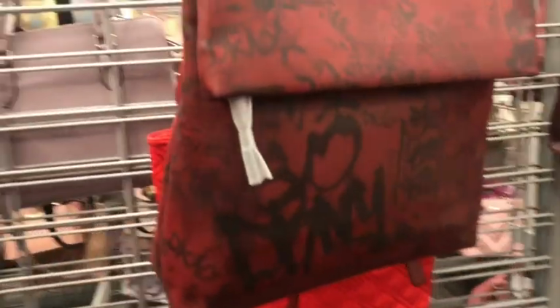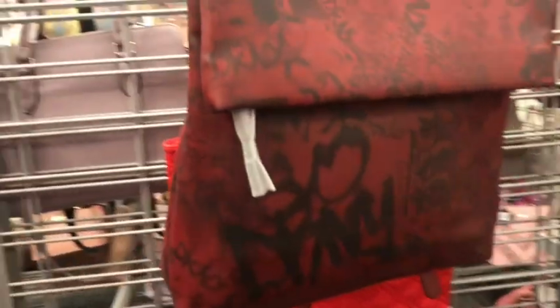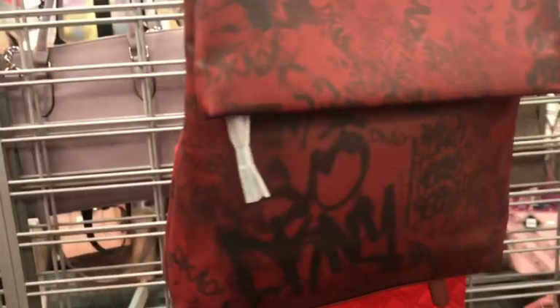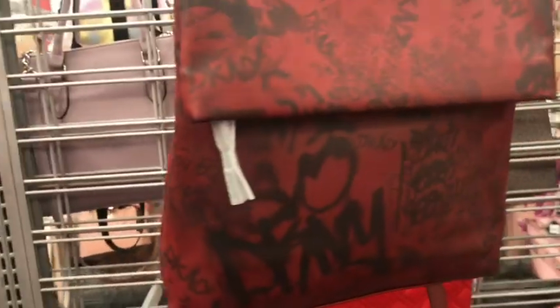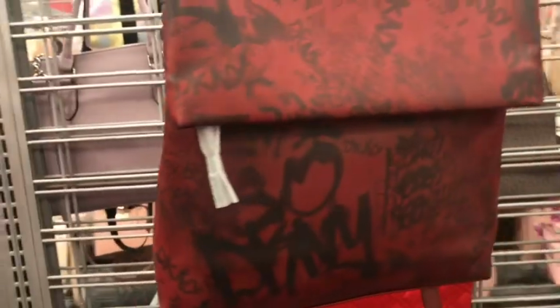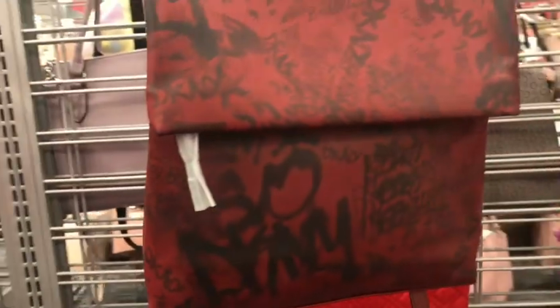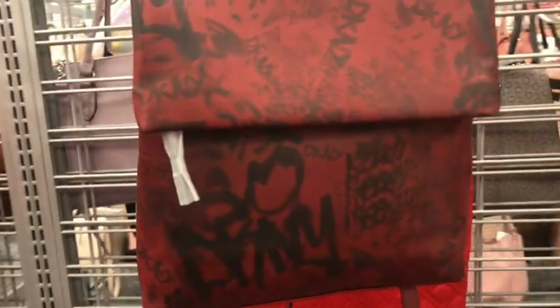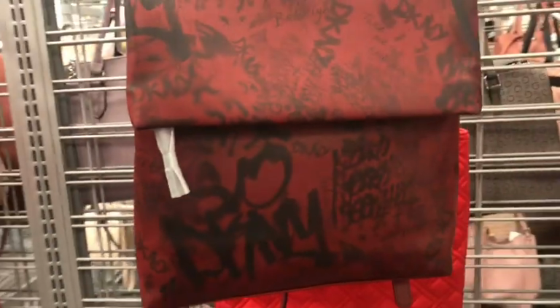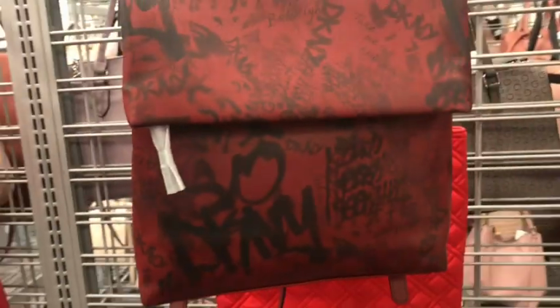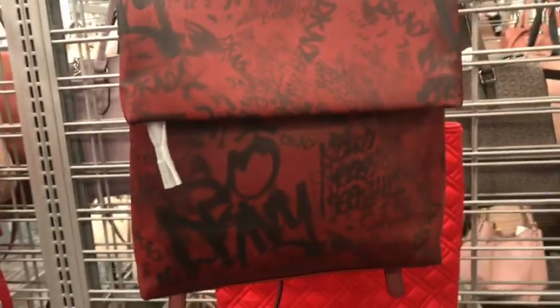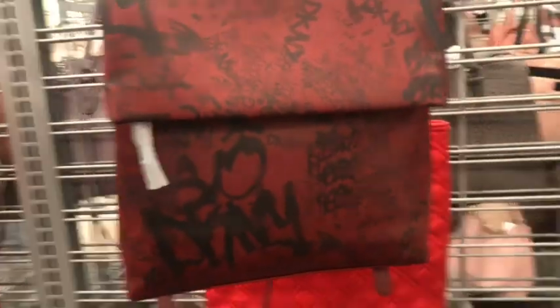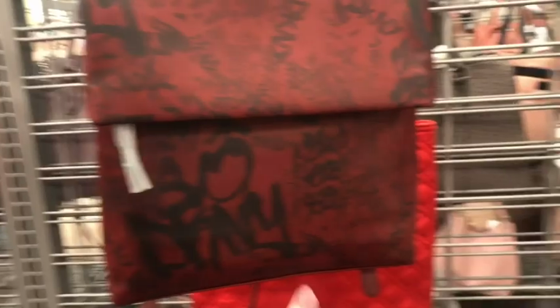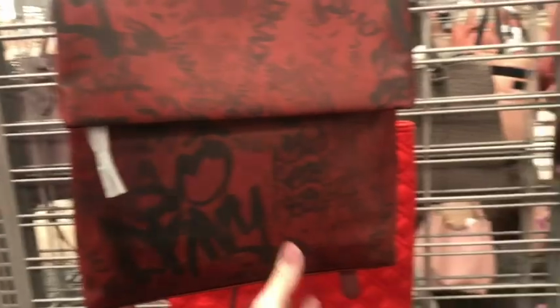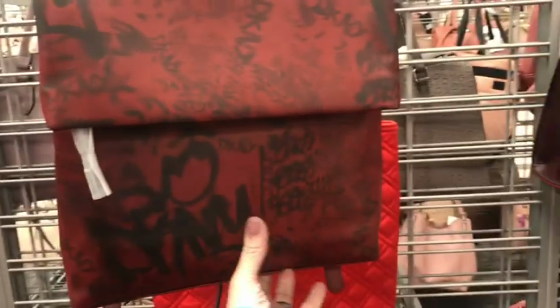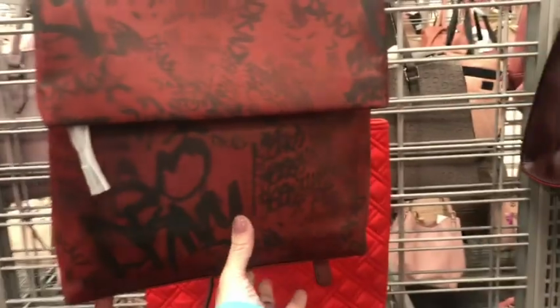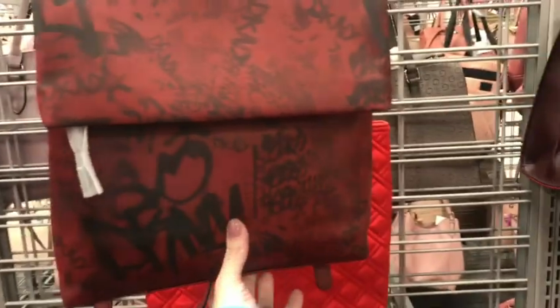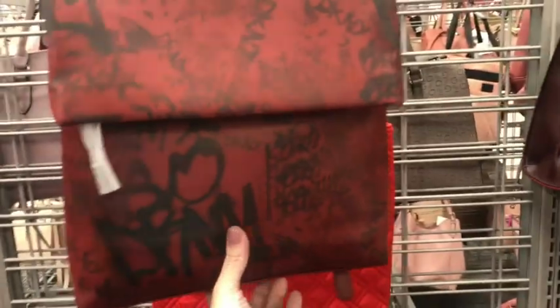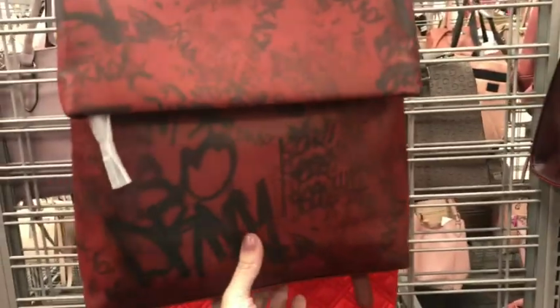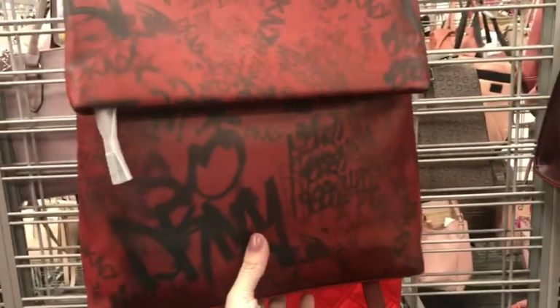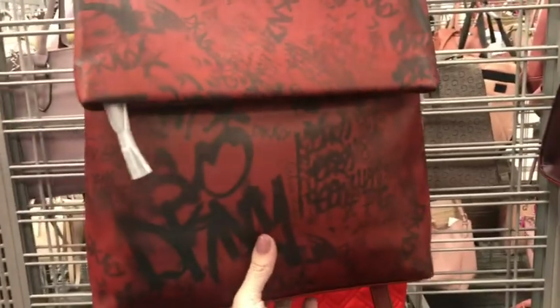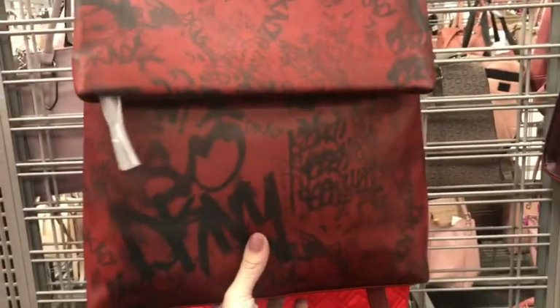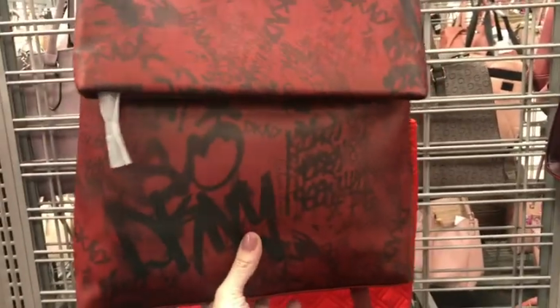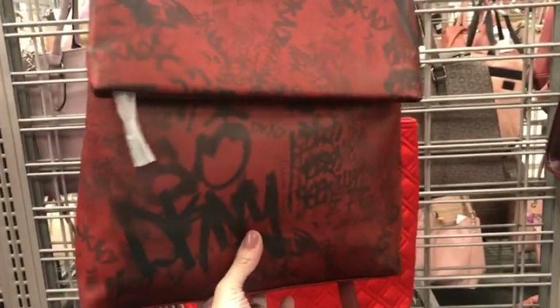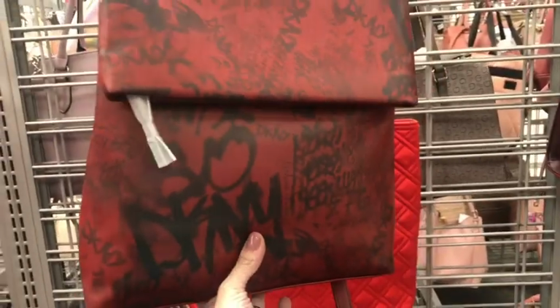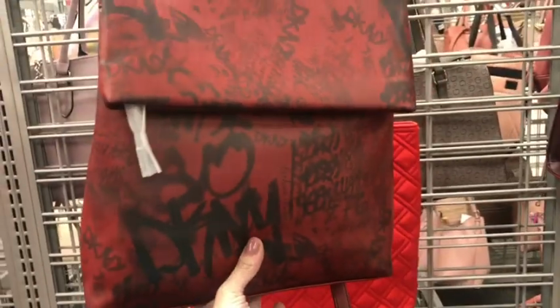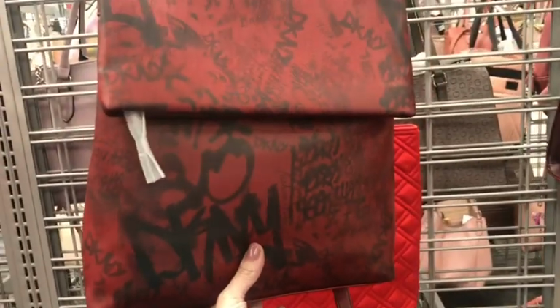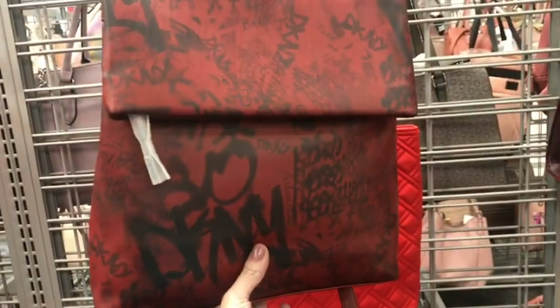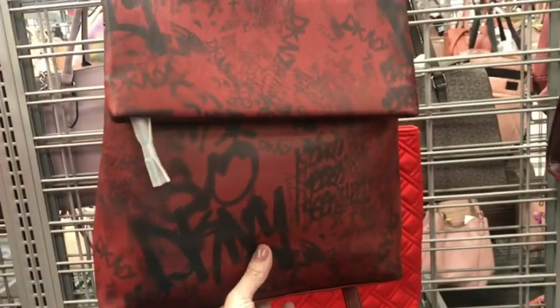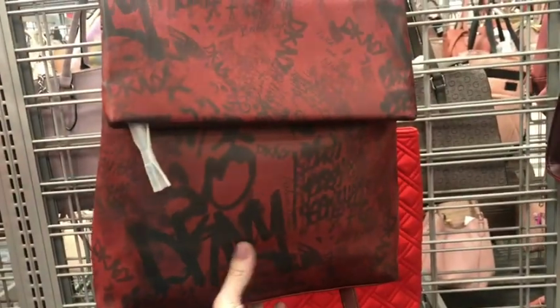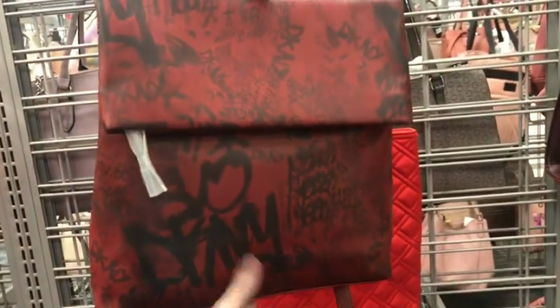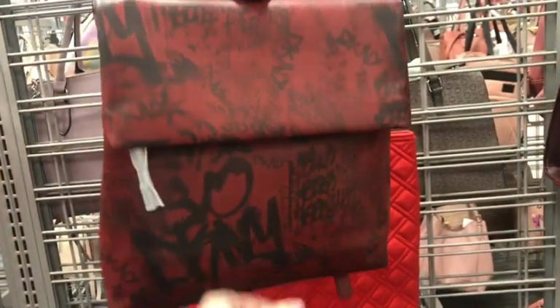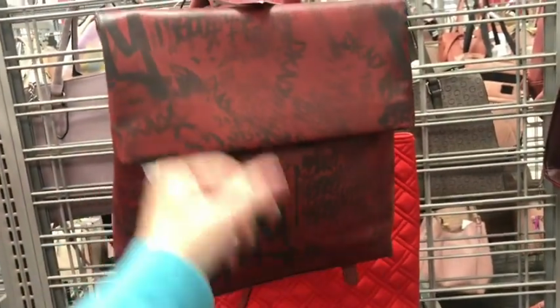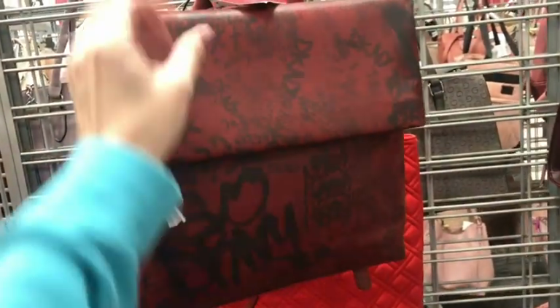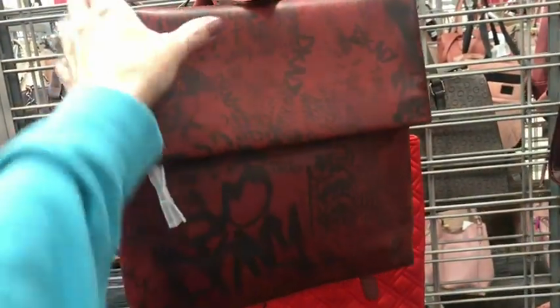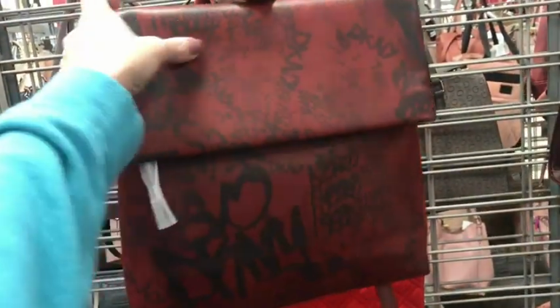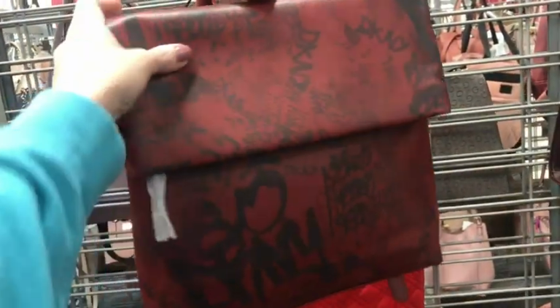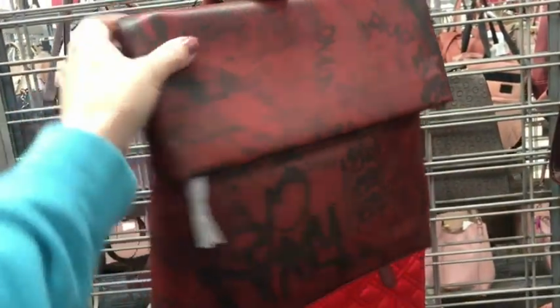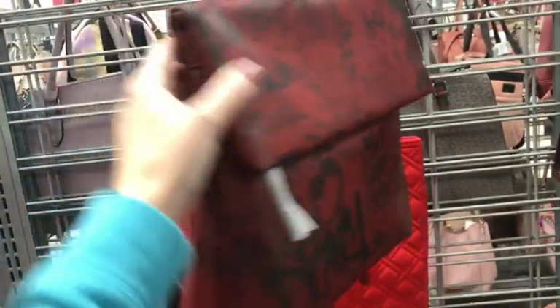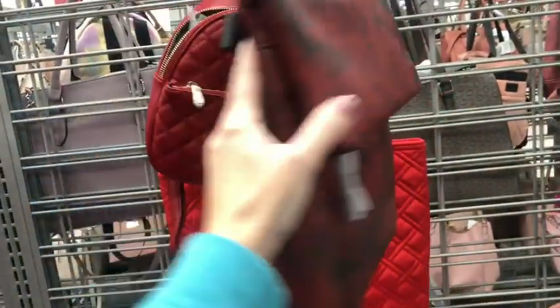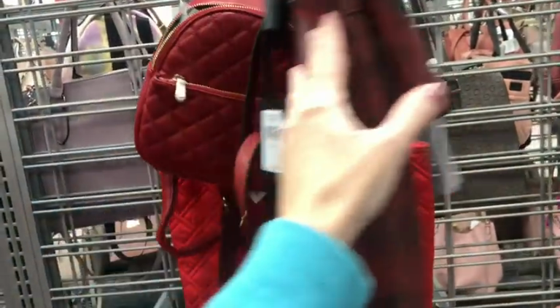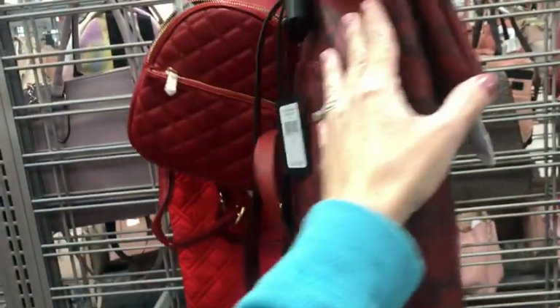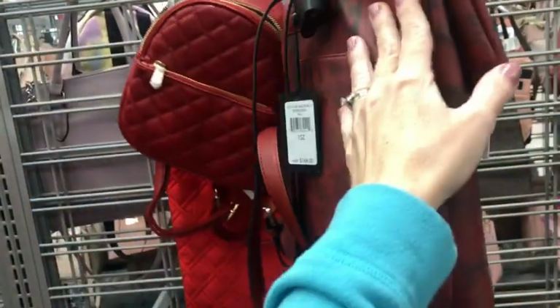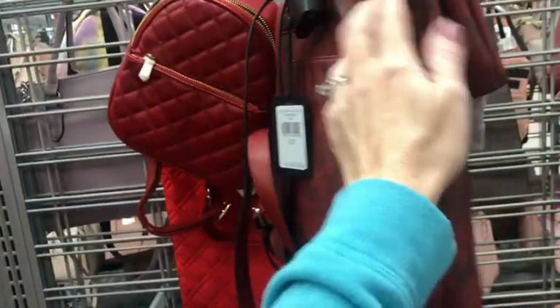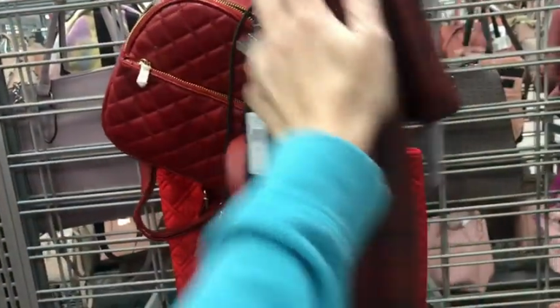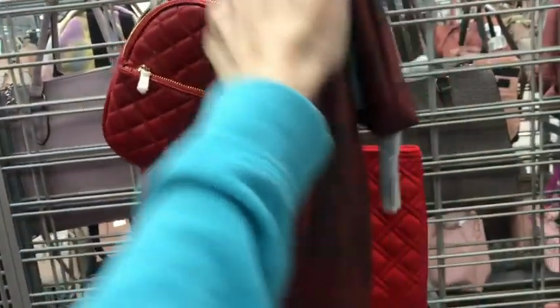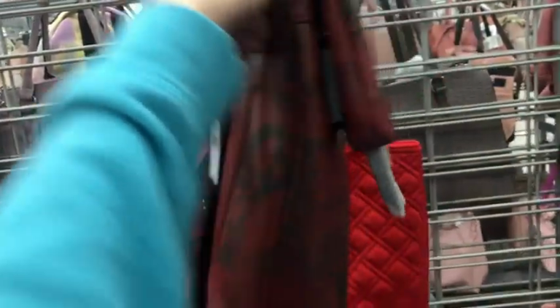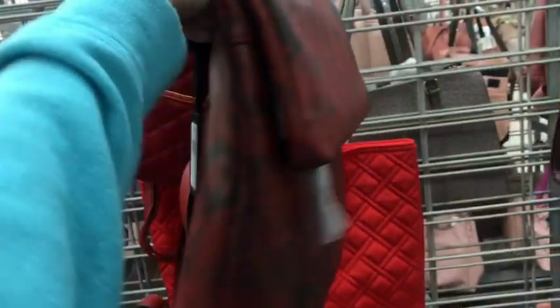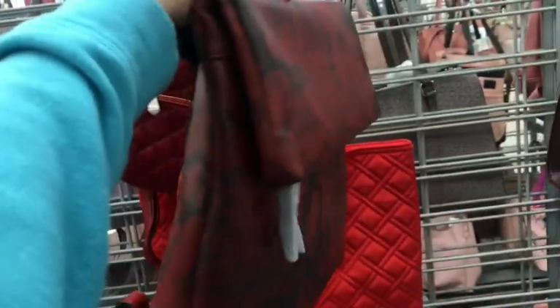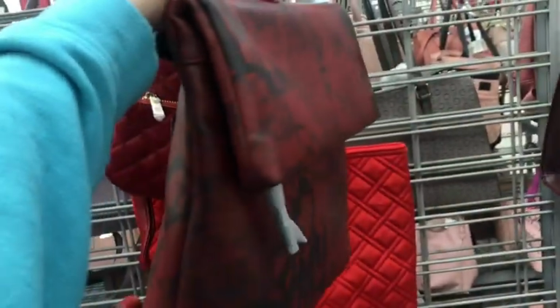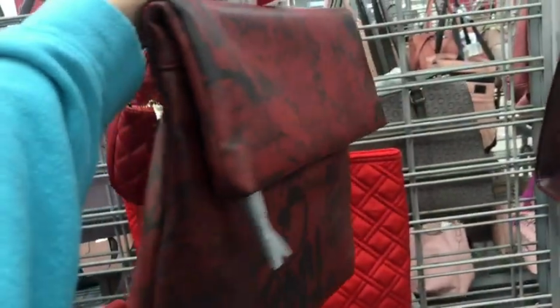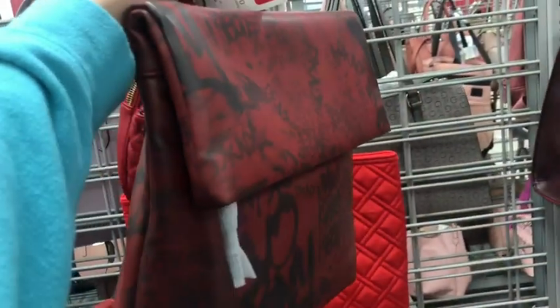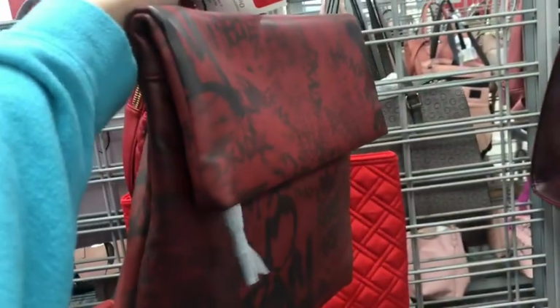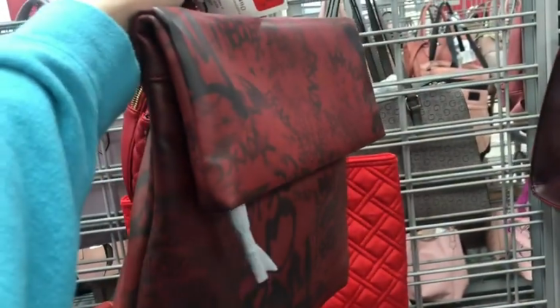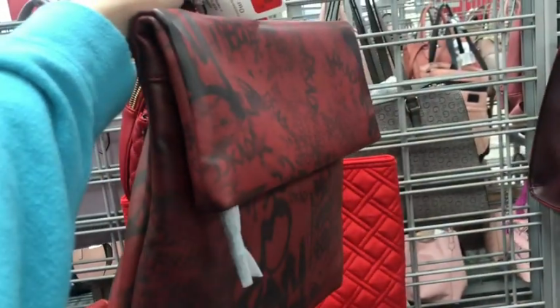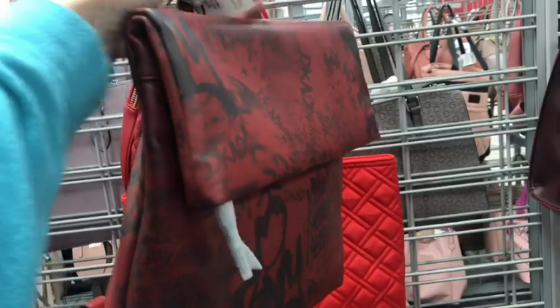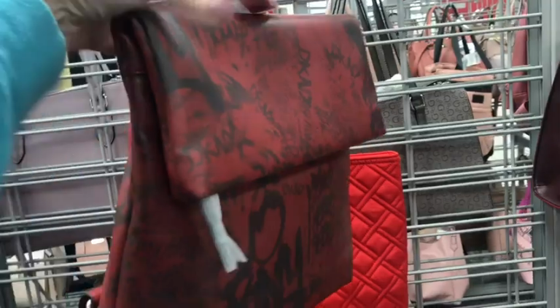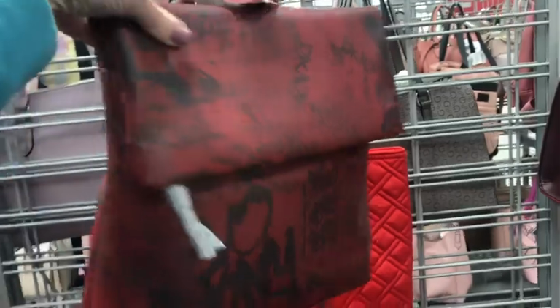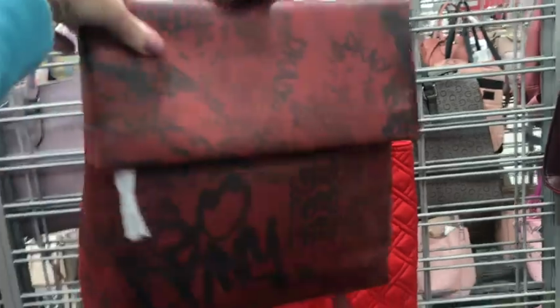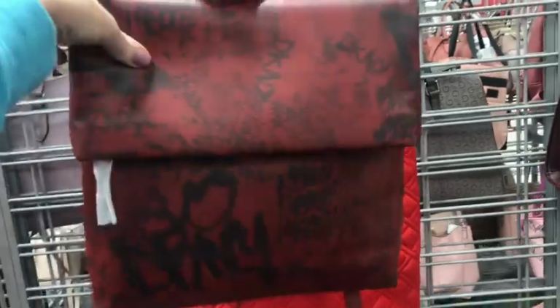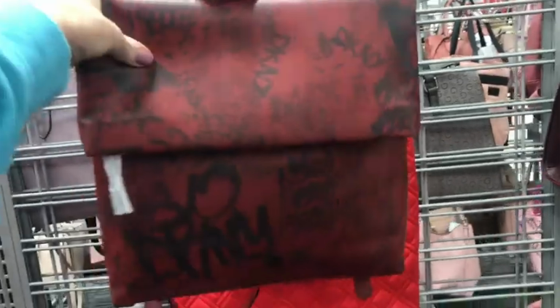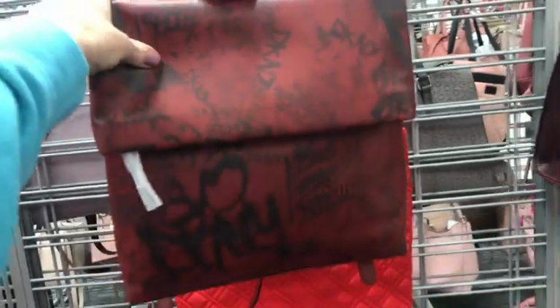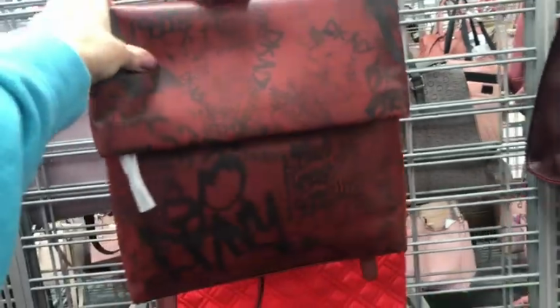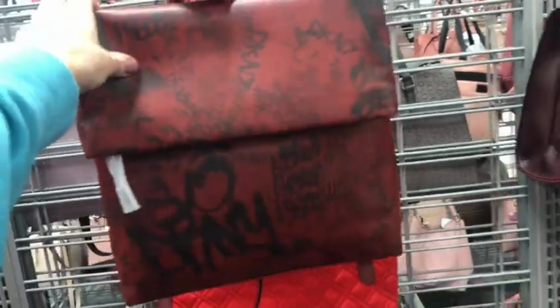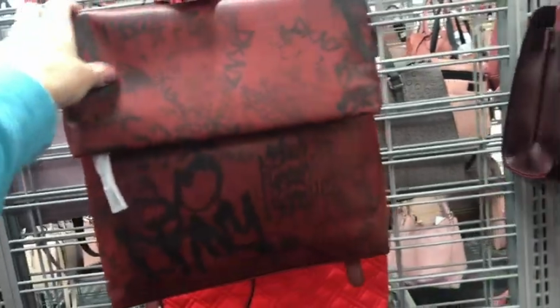DKNY — and if you're wondering, DKNY stands for Donna Karan, New York. And it's $45.